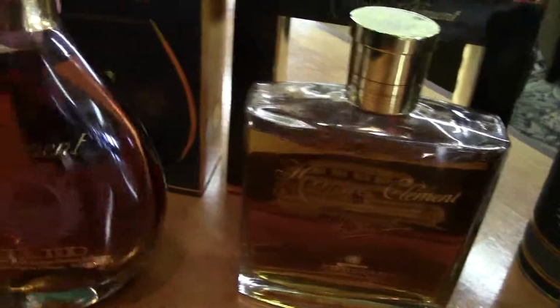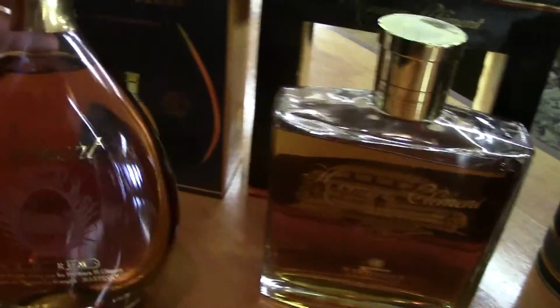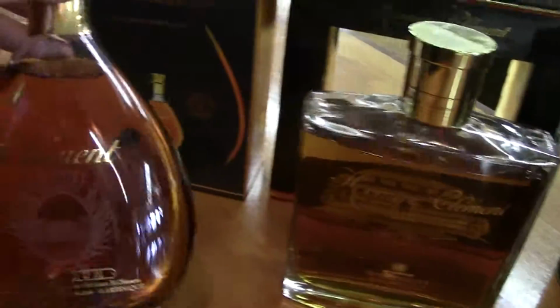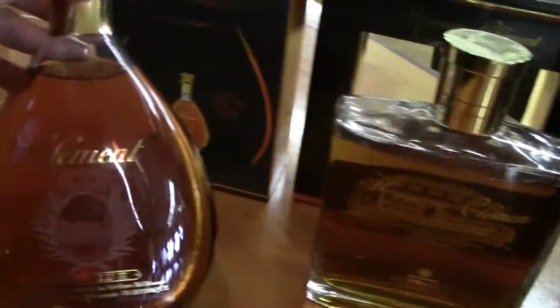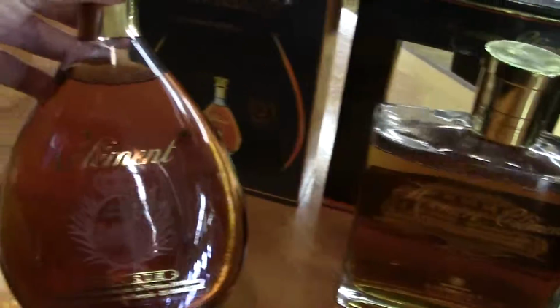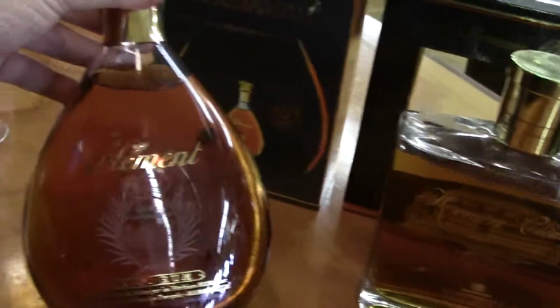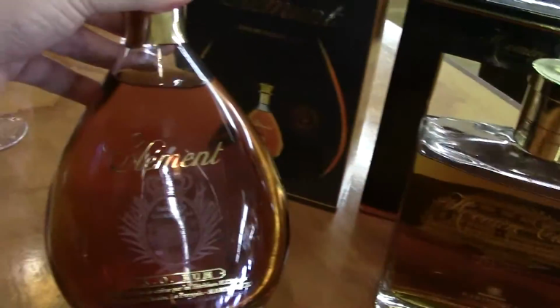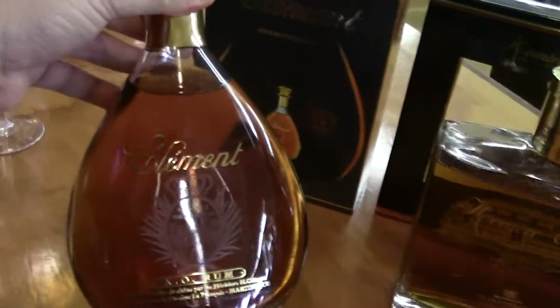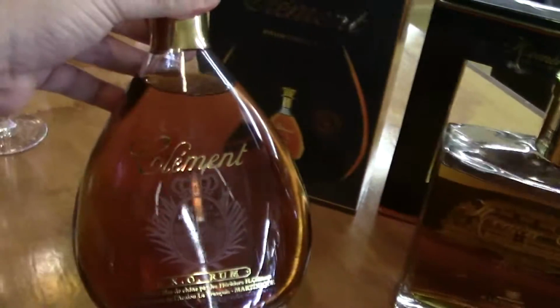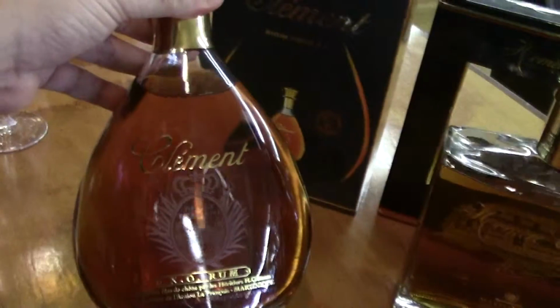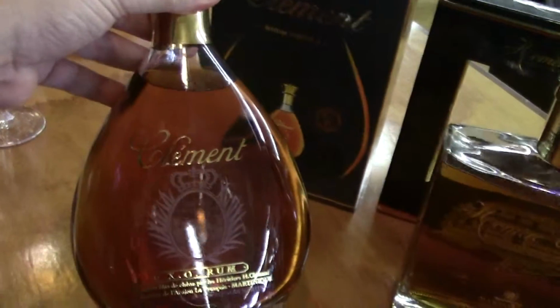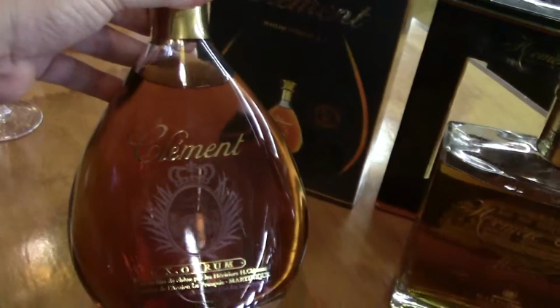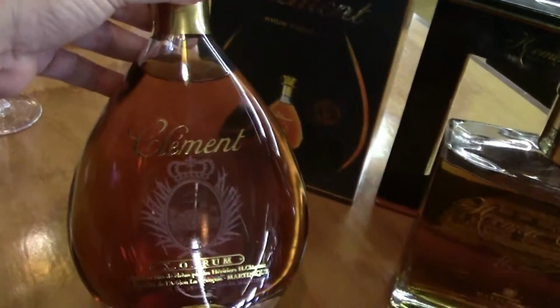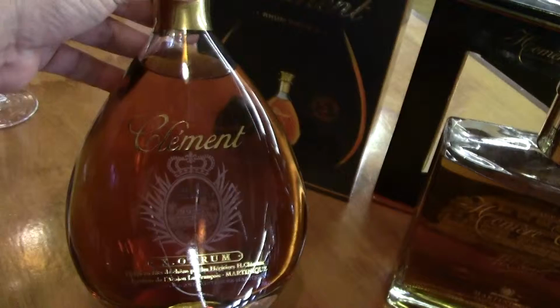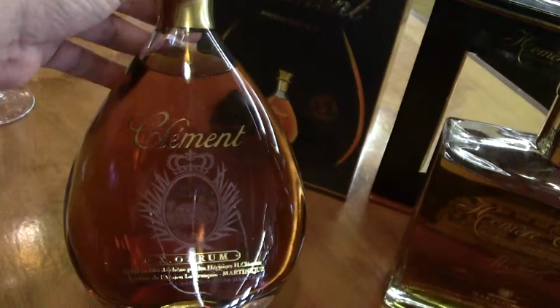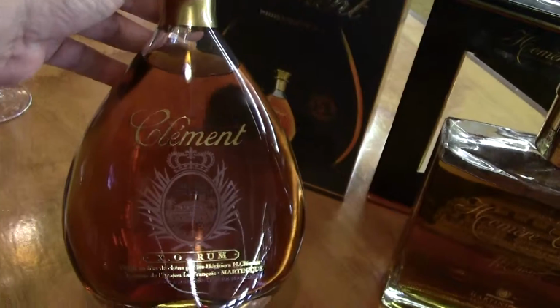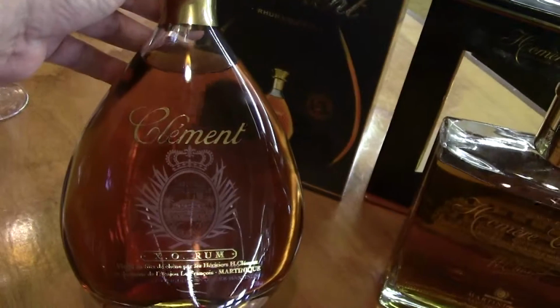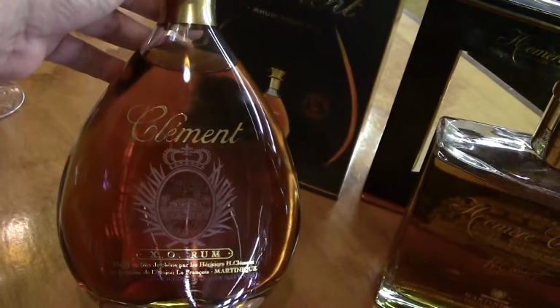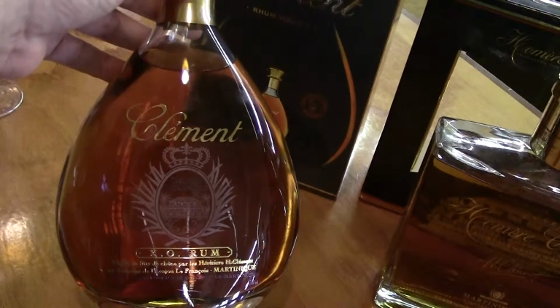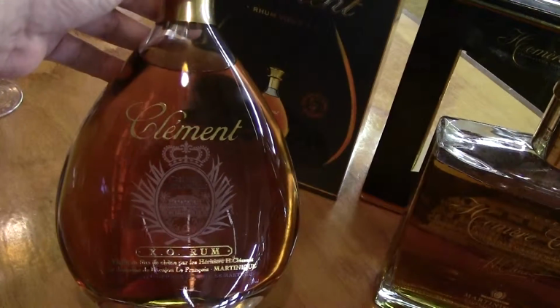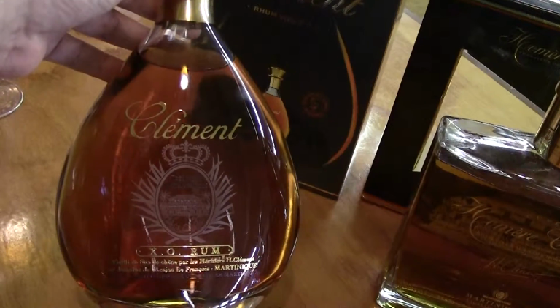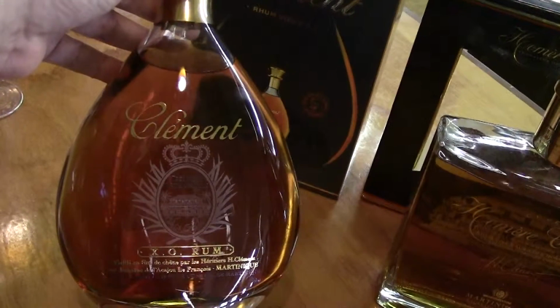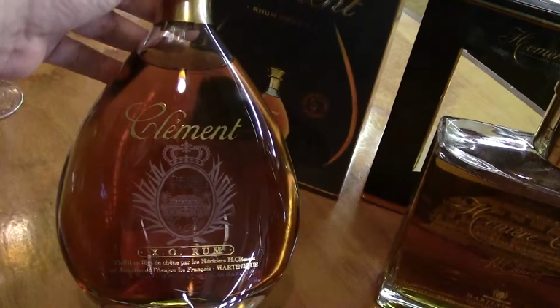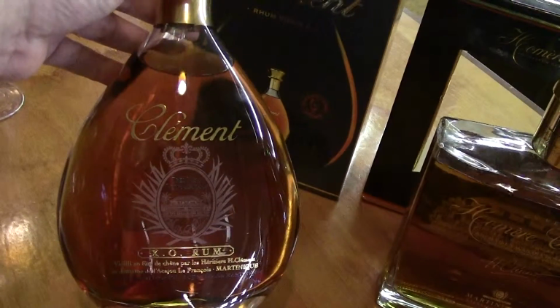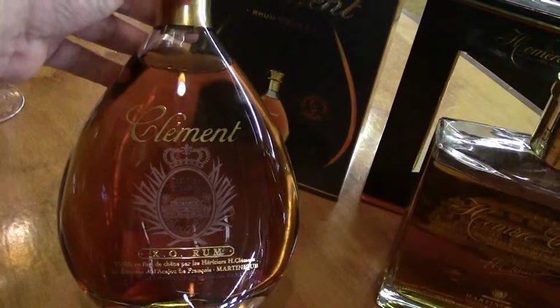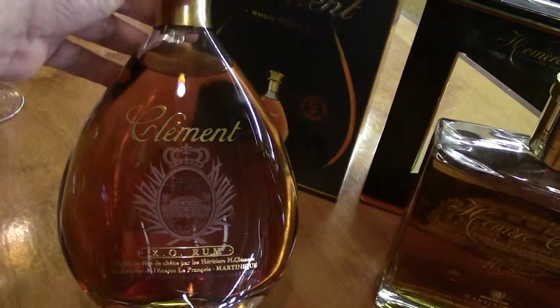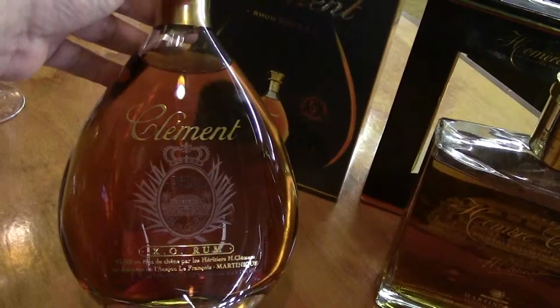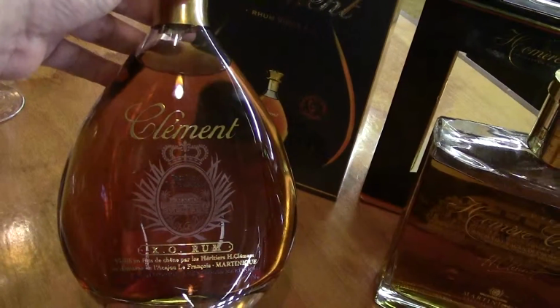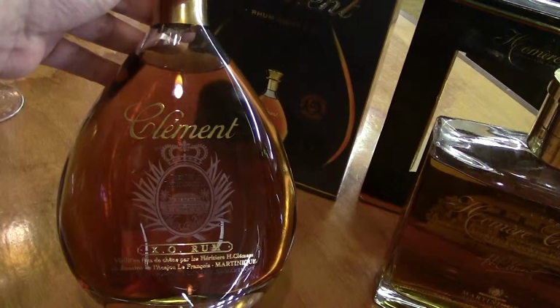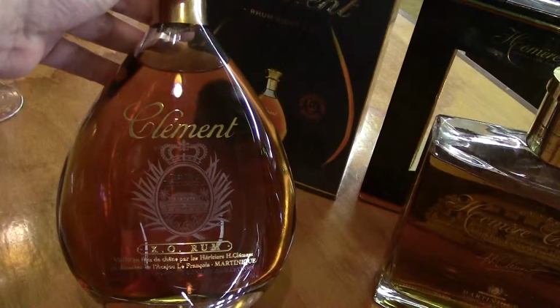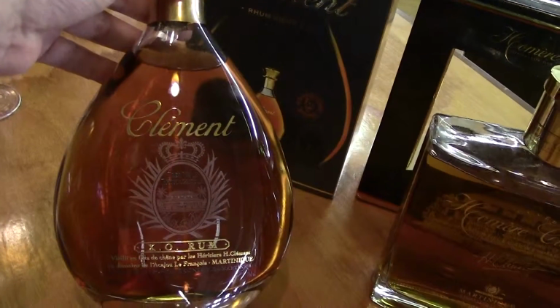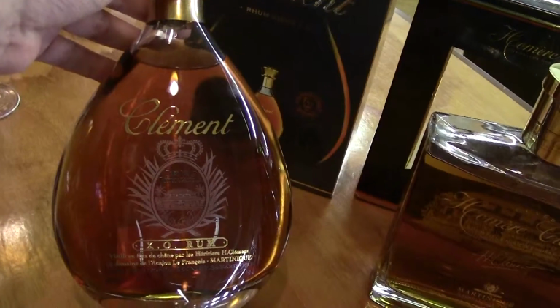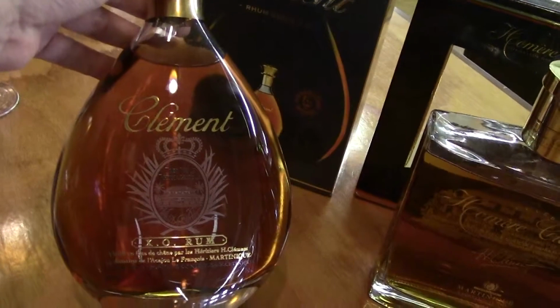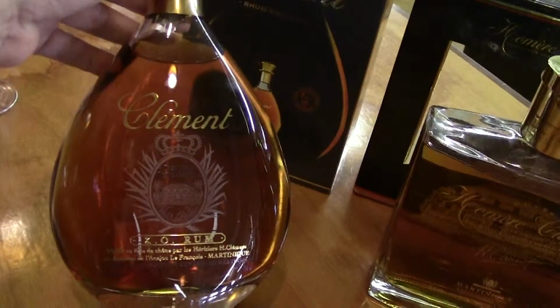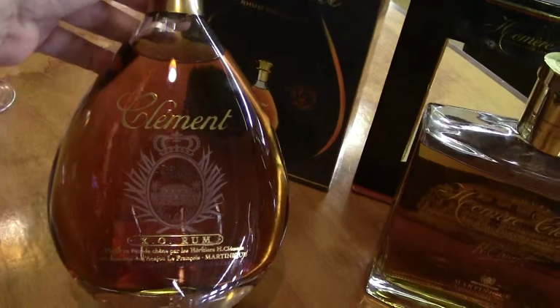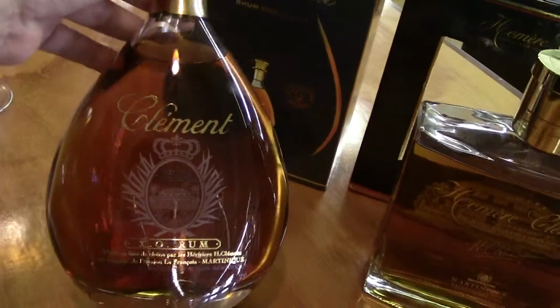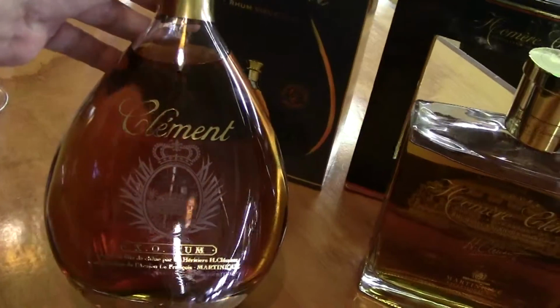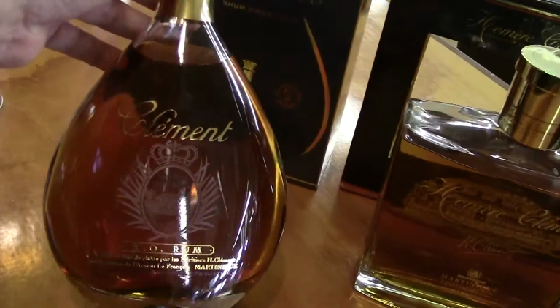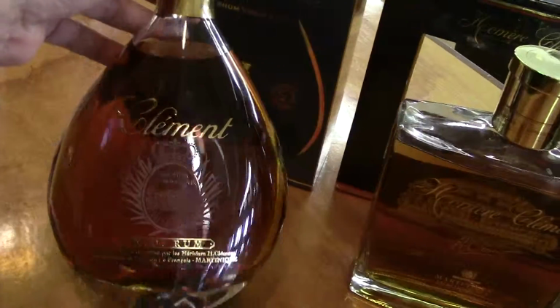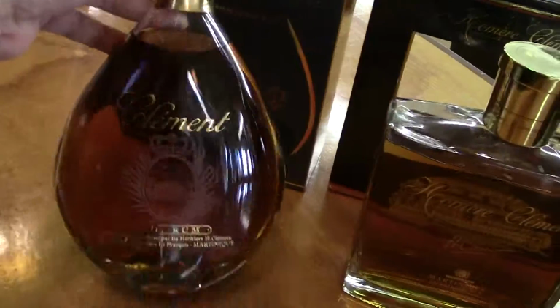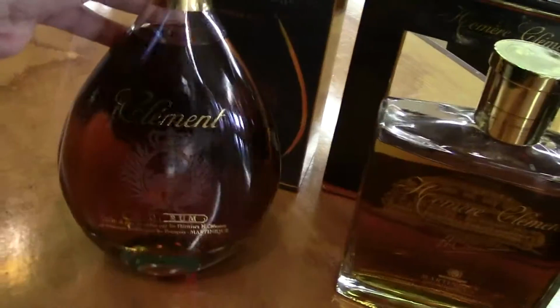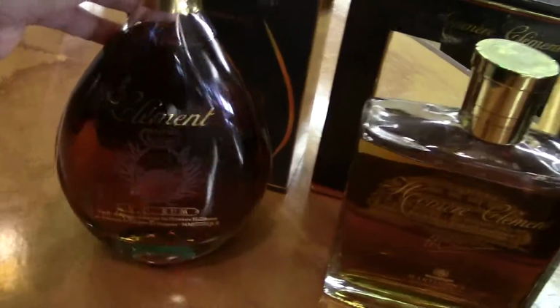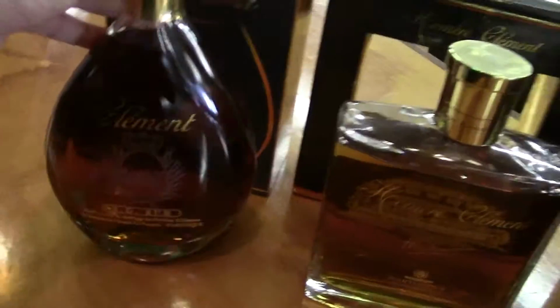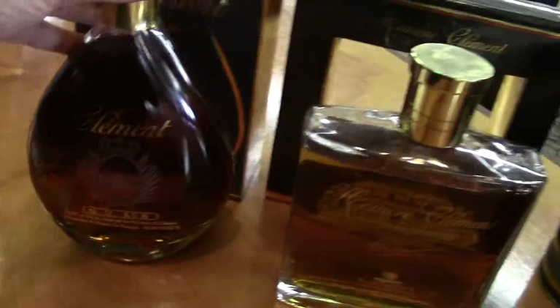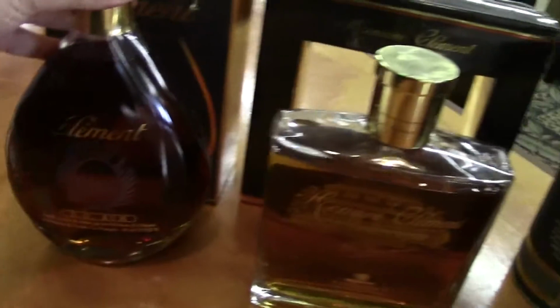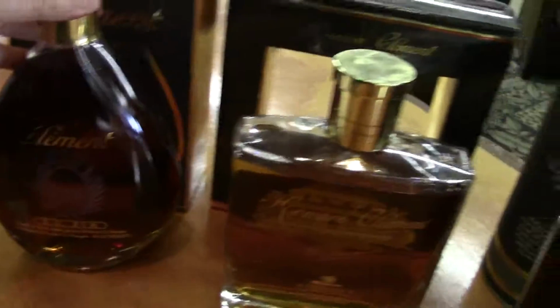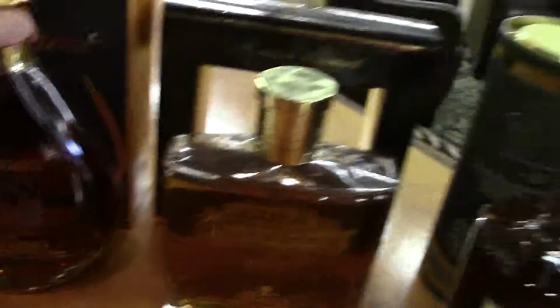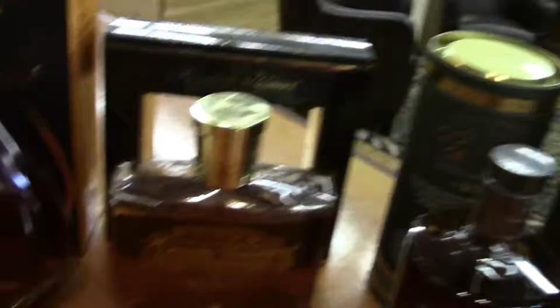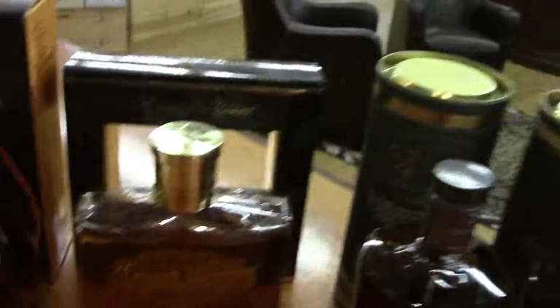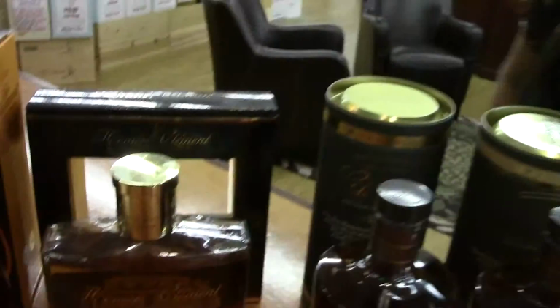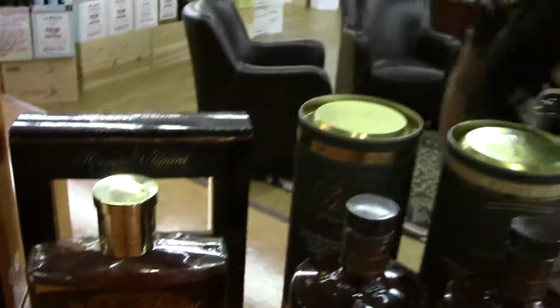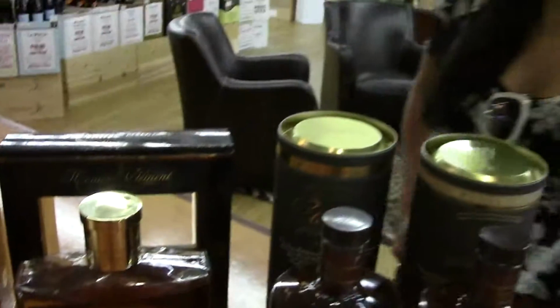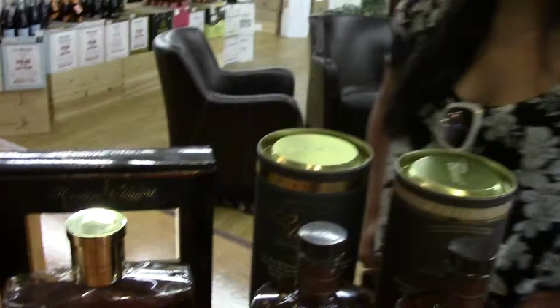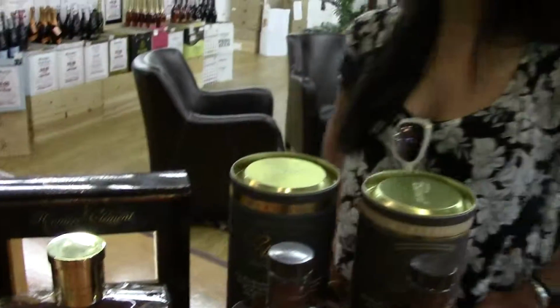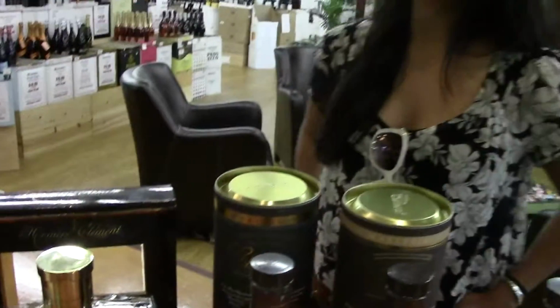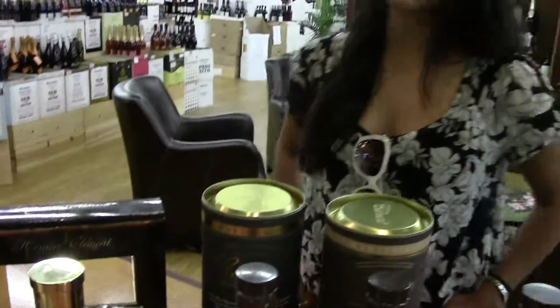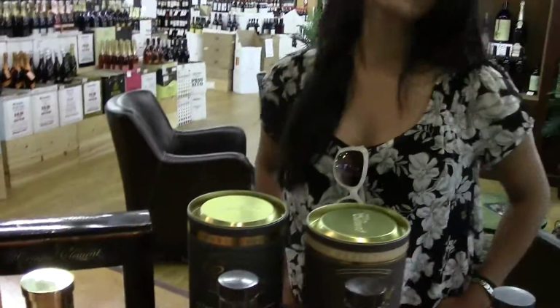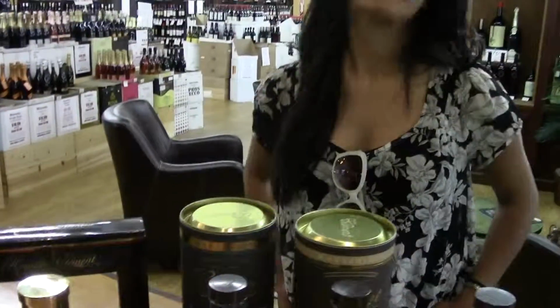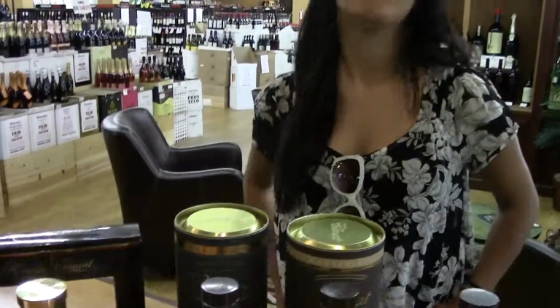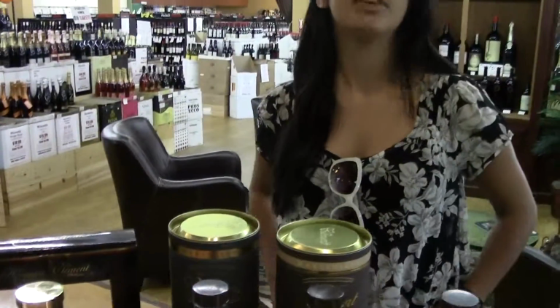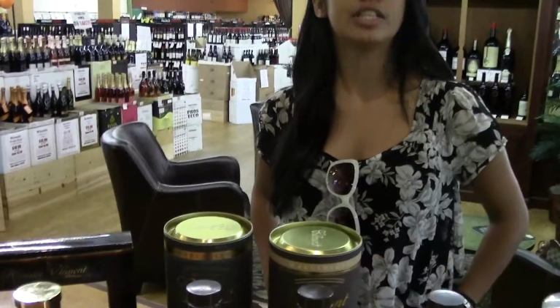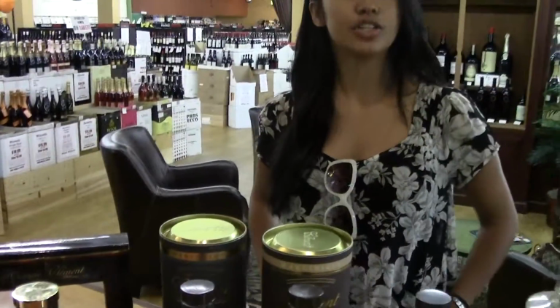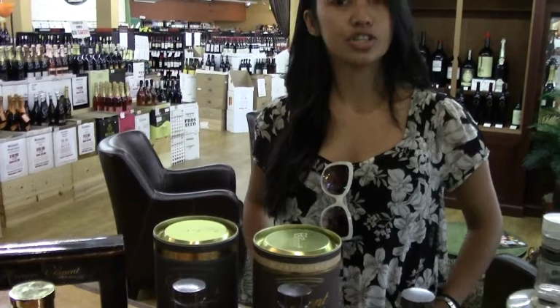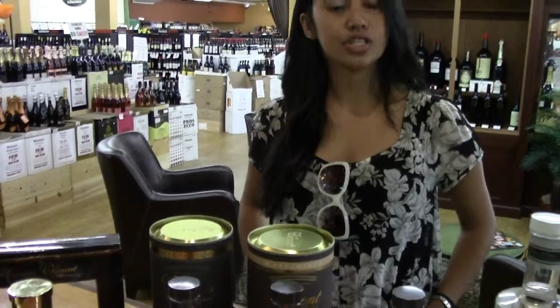And also the XO. The XO is the 1952, 1970, and 1976 vintages.